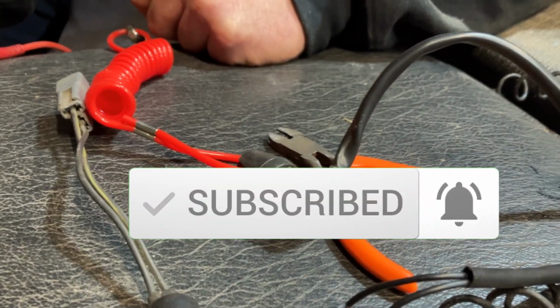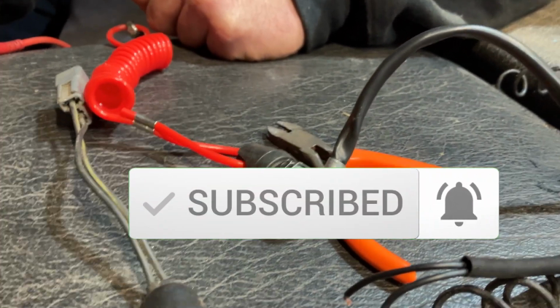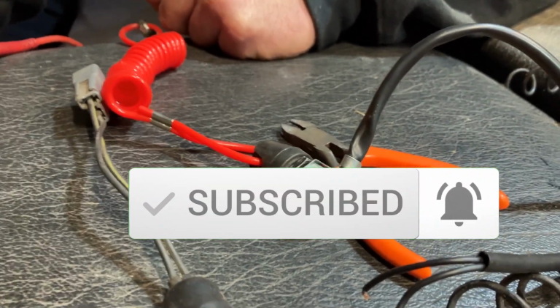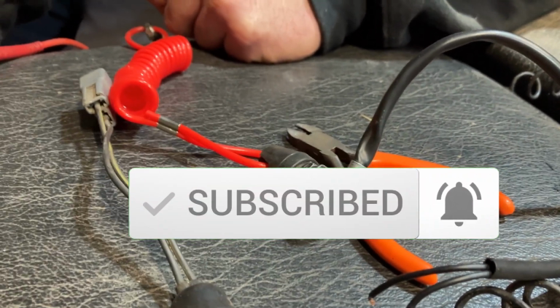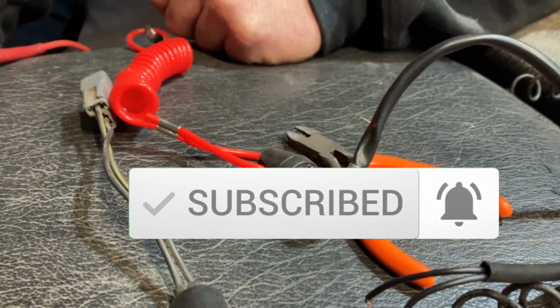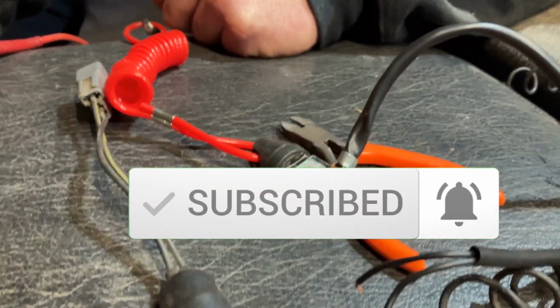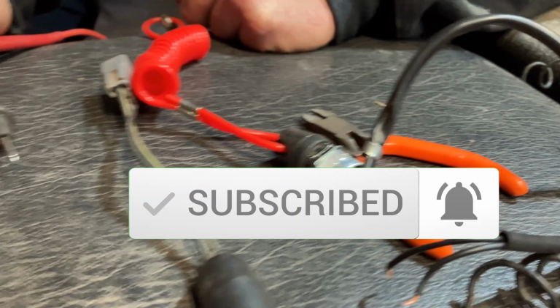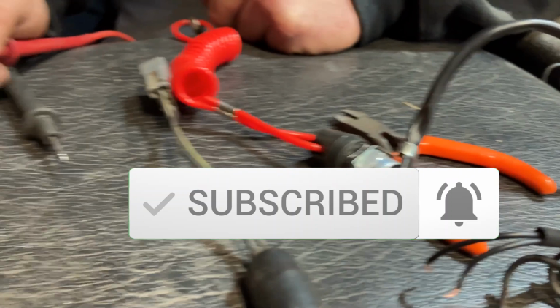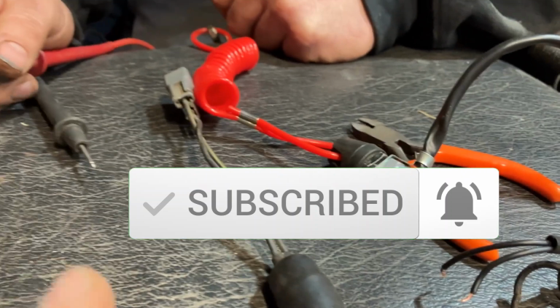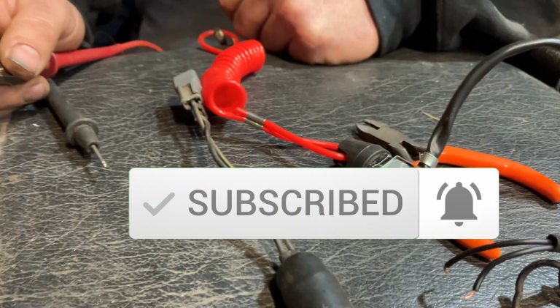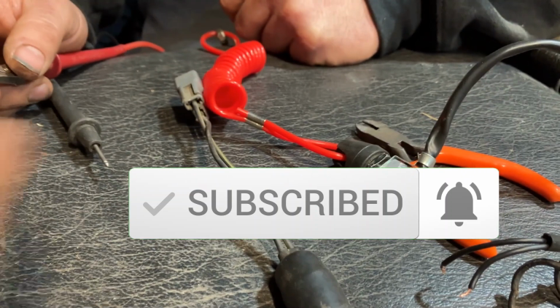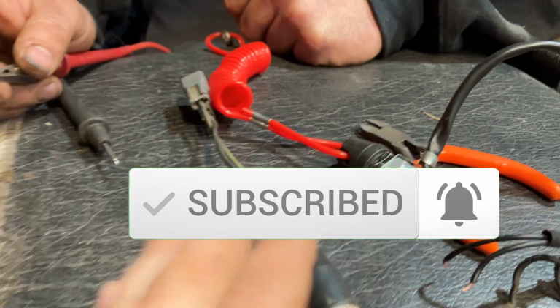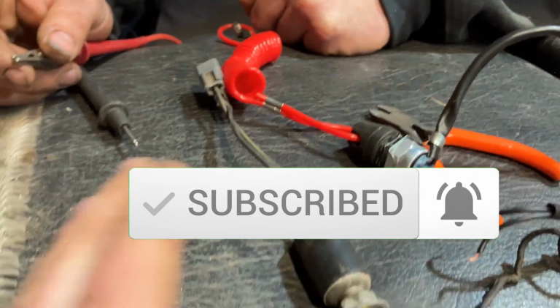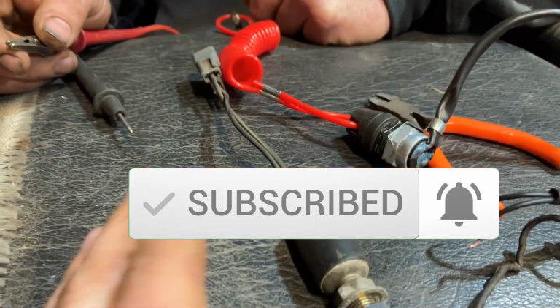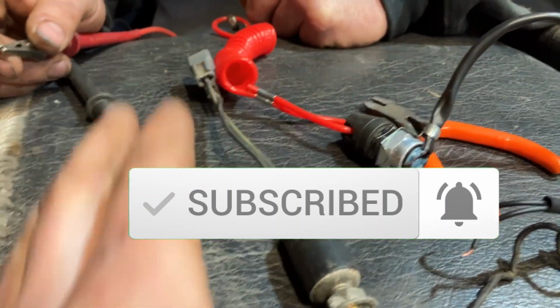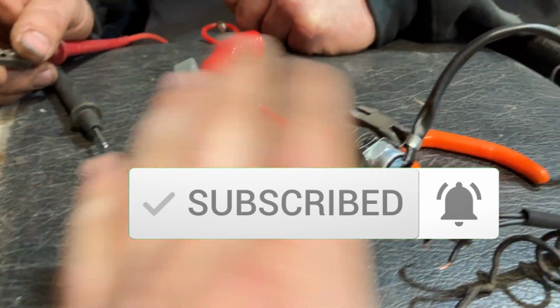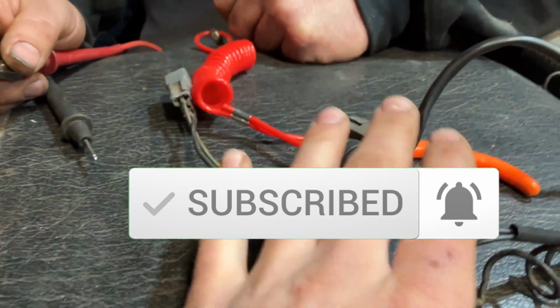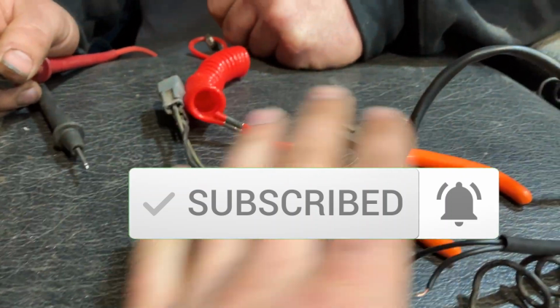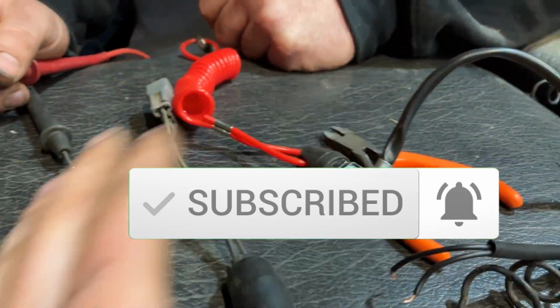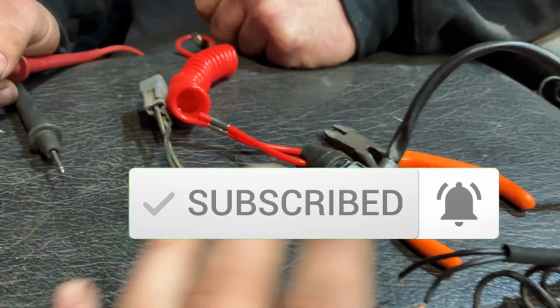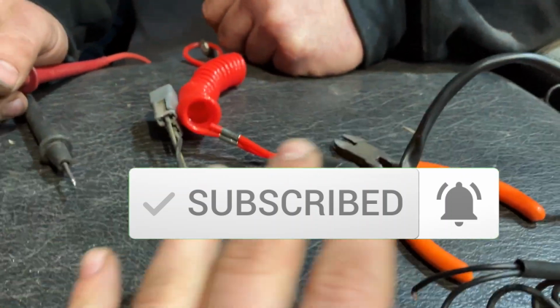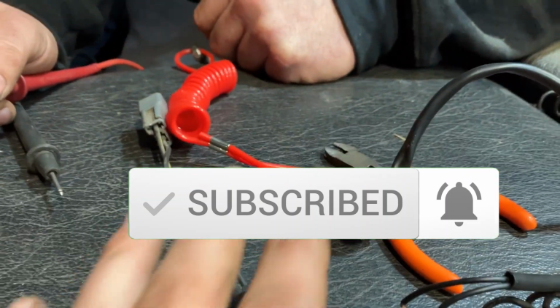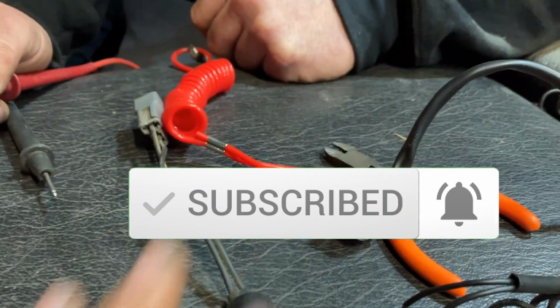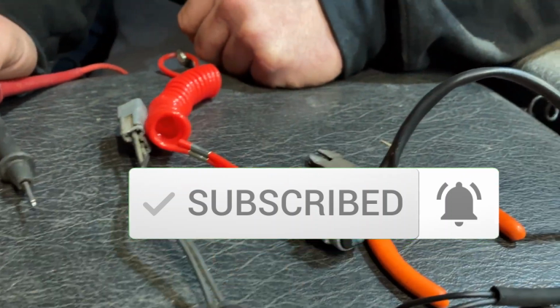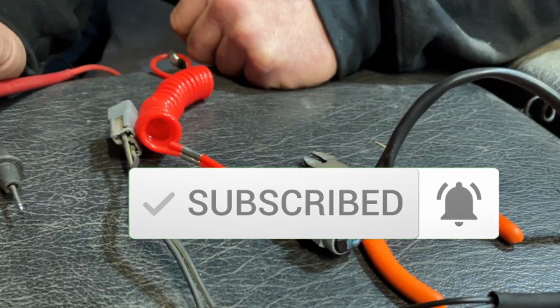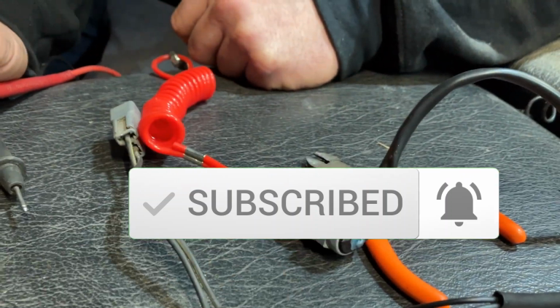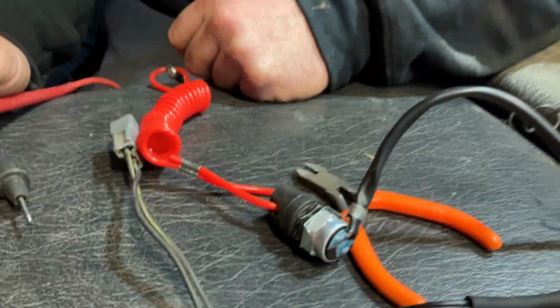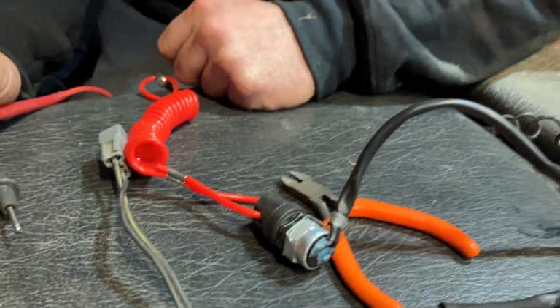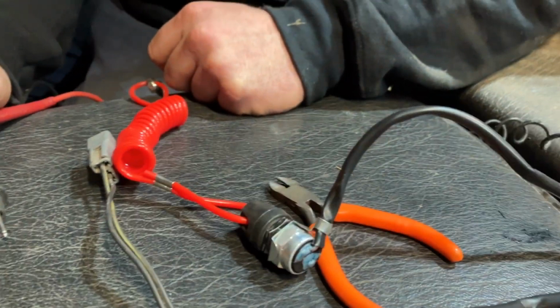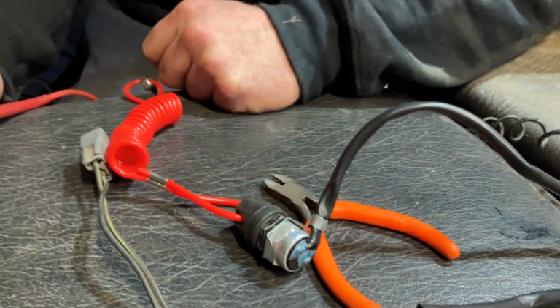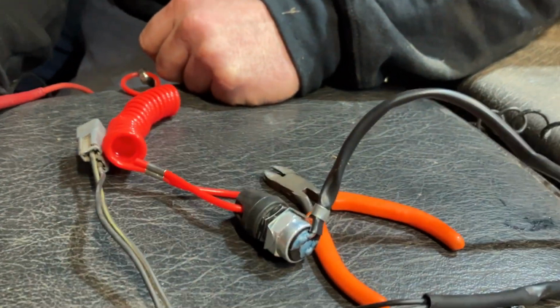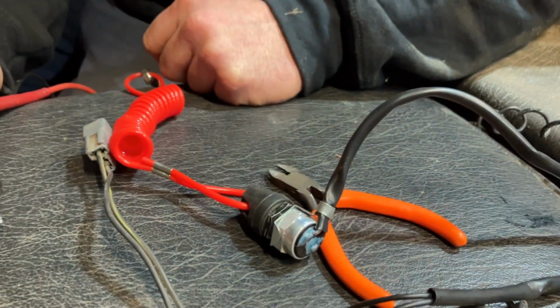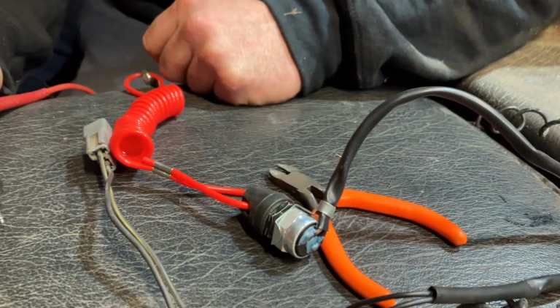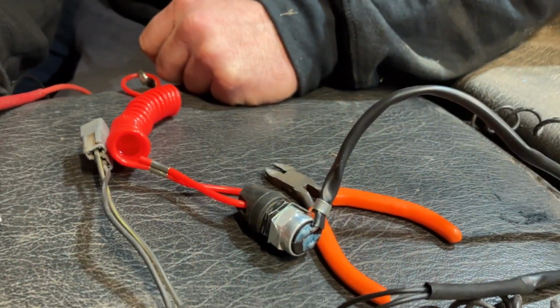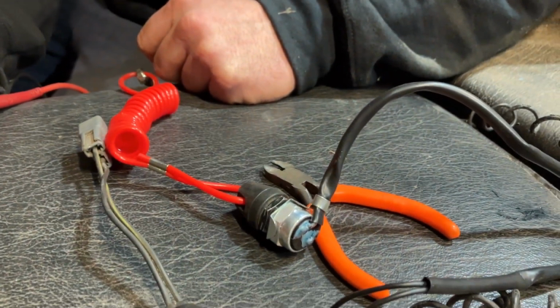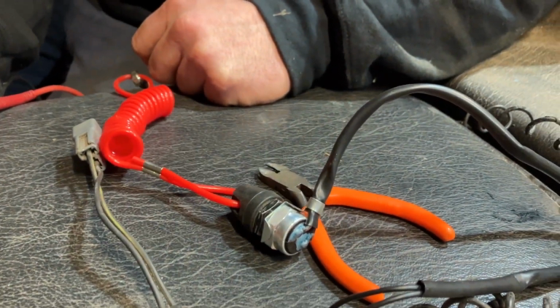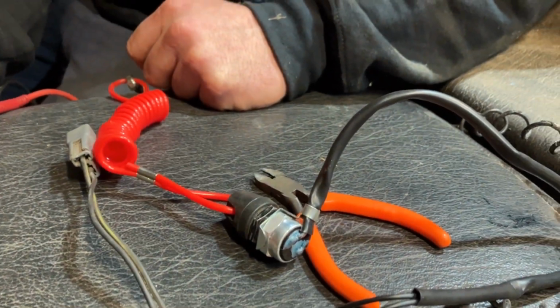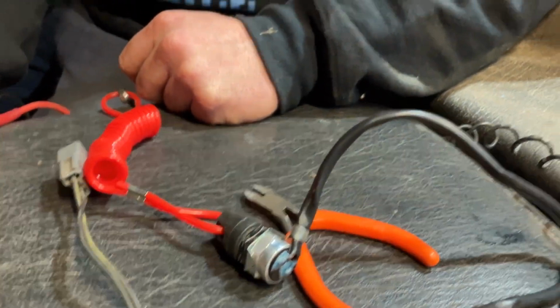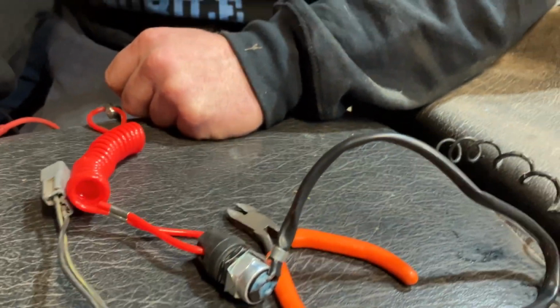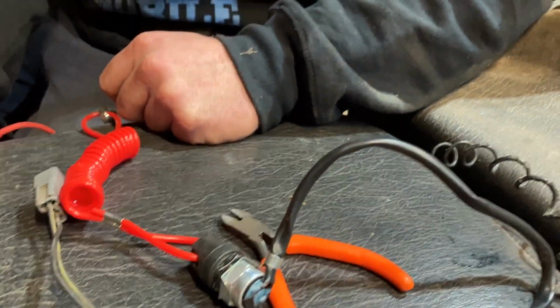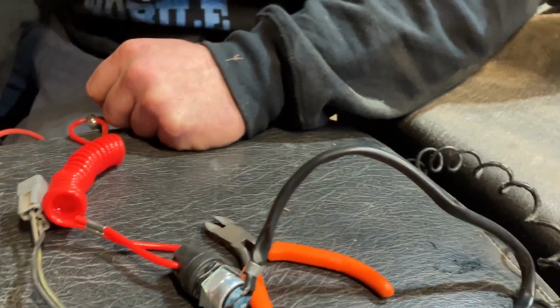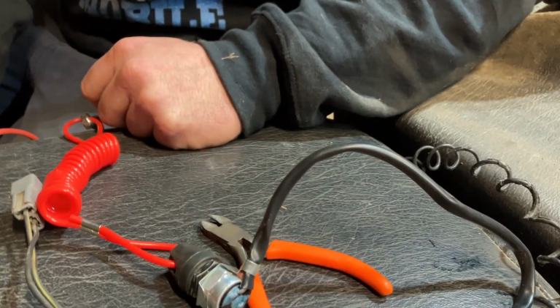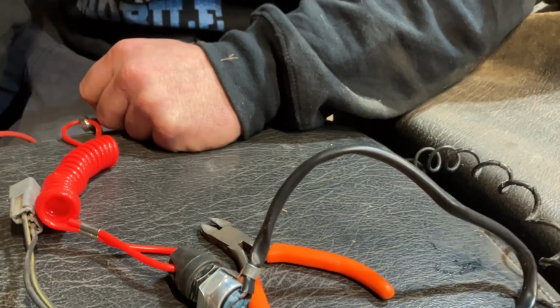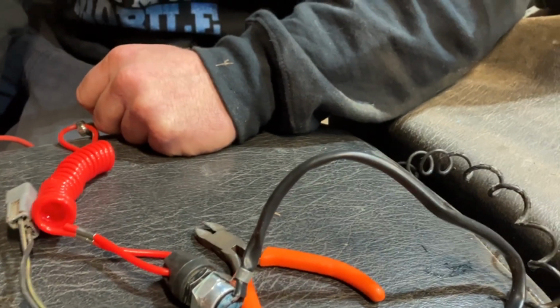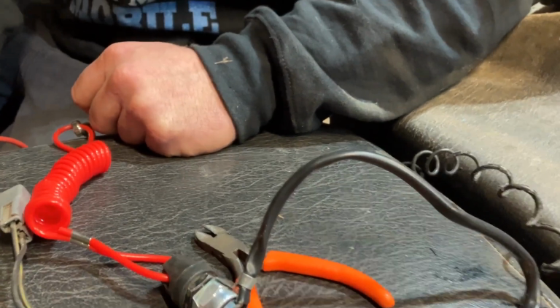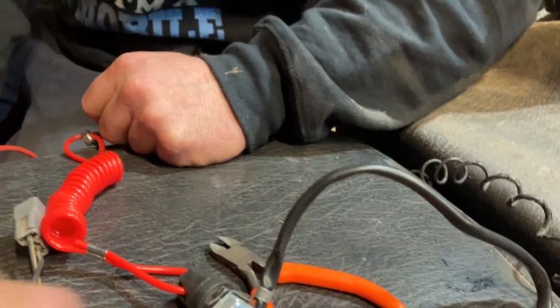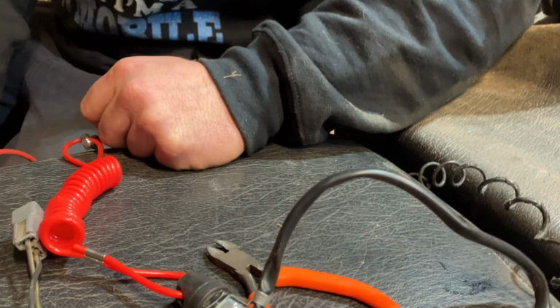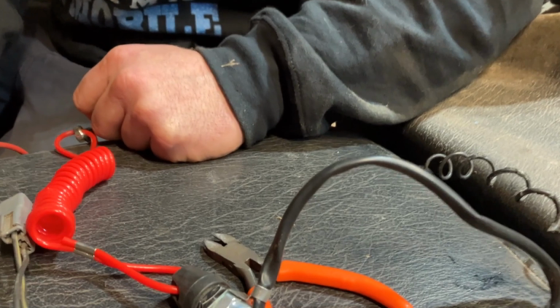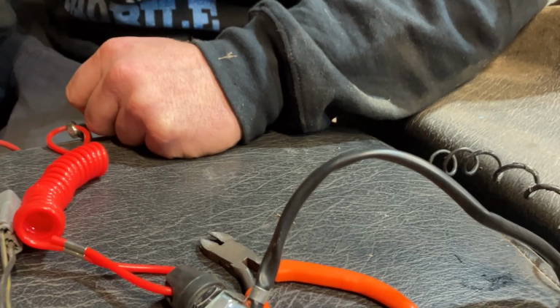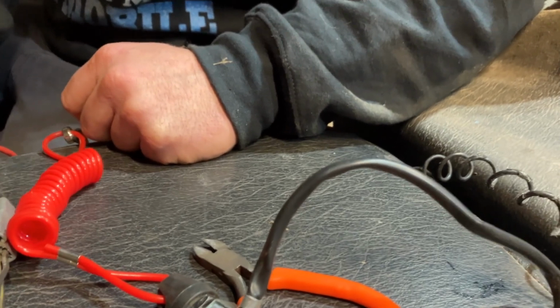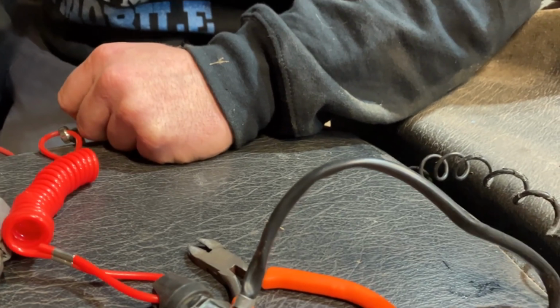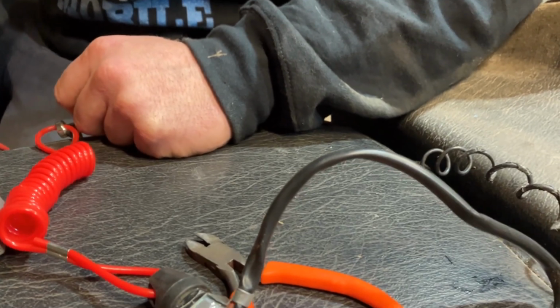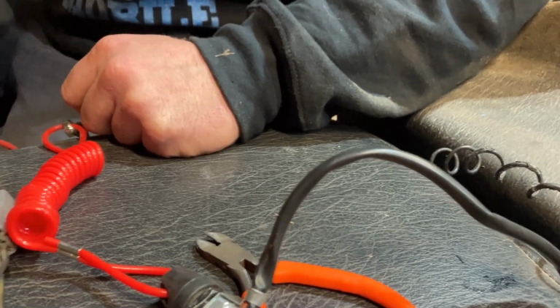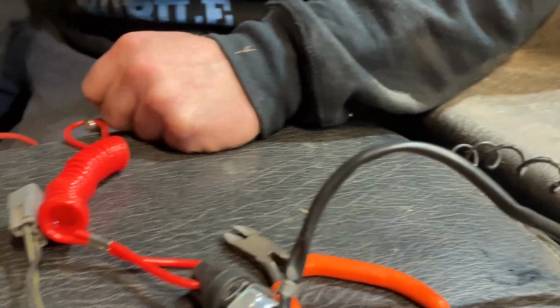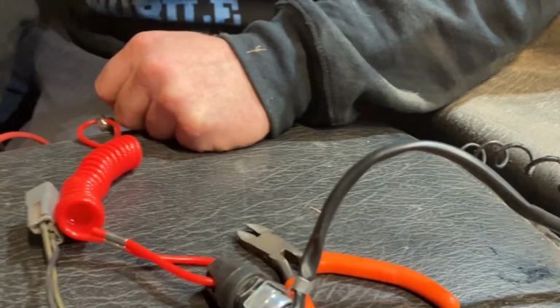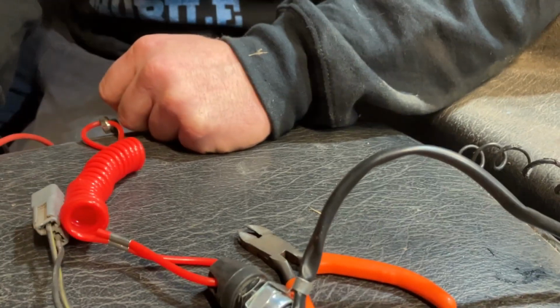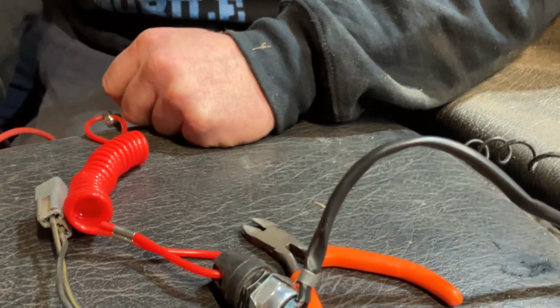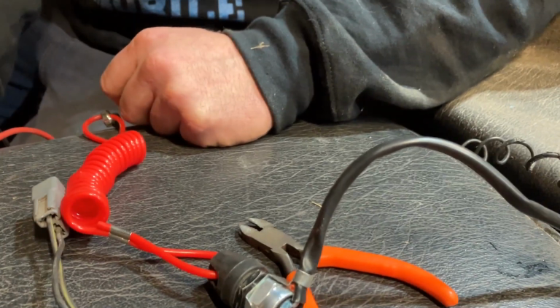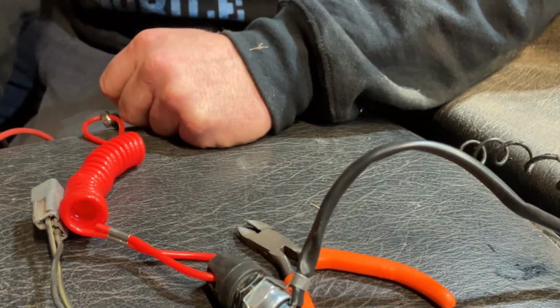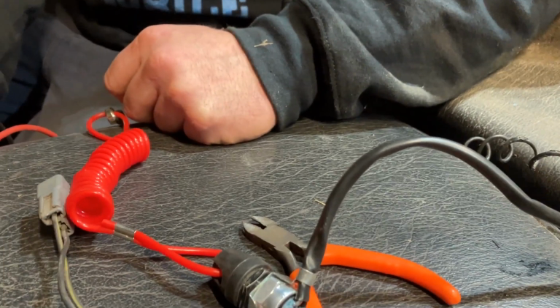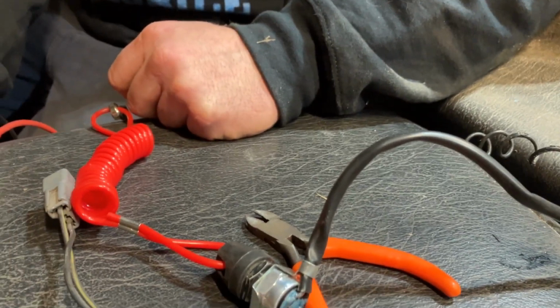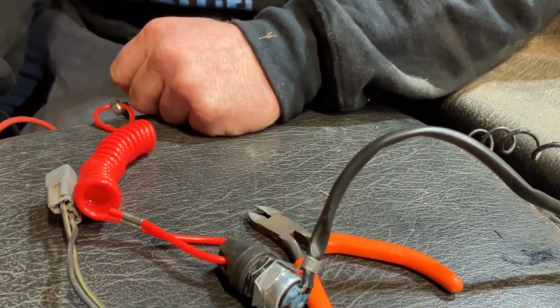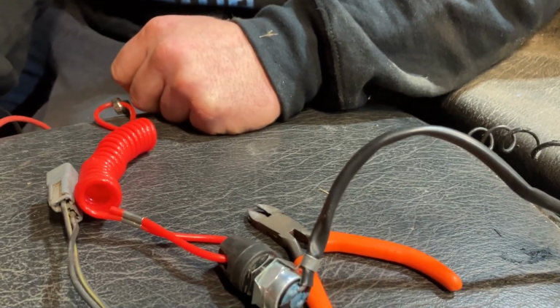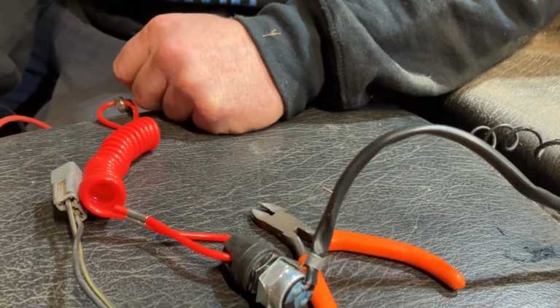That's where the discrepancy comes in with your tether switches, because if you get the wrong one, it's only going to run with the tether off.